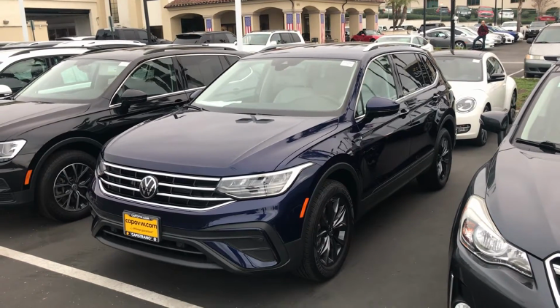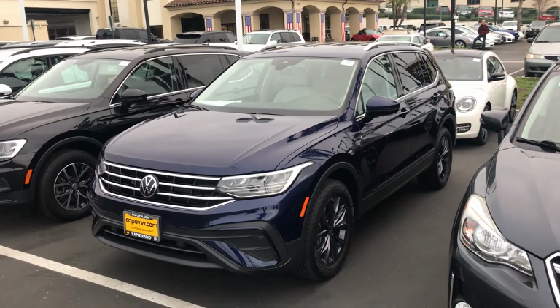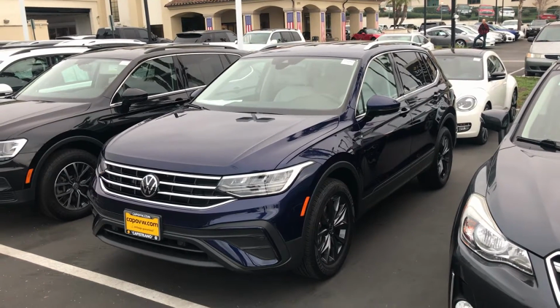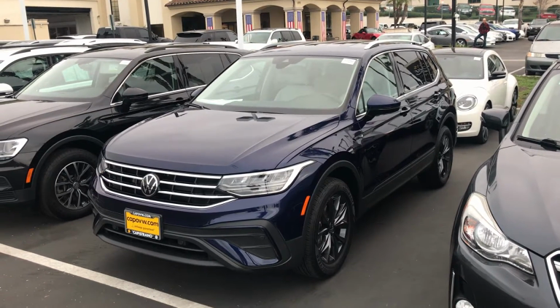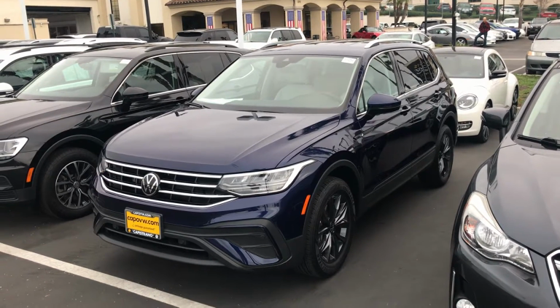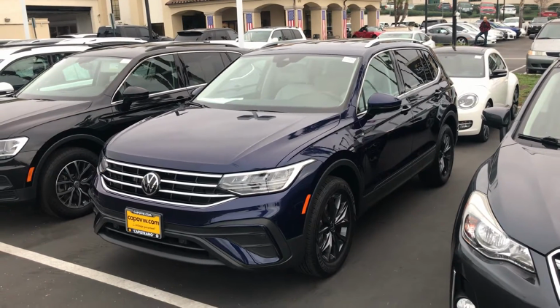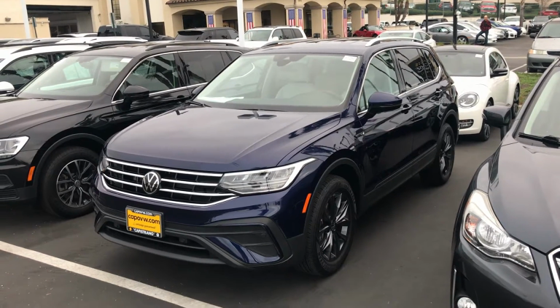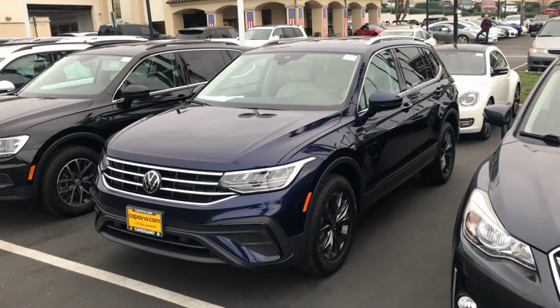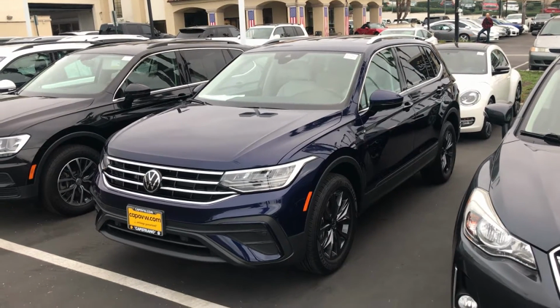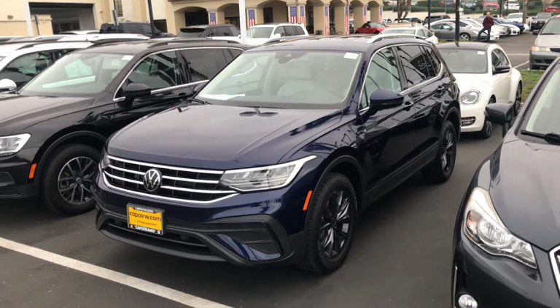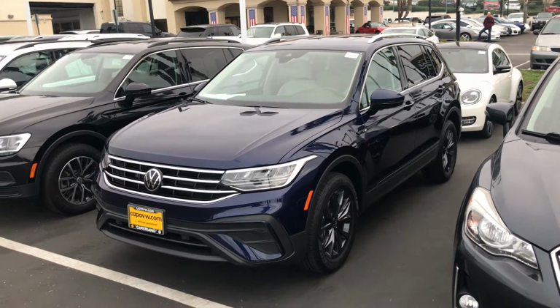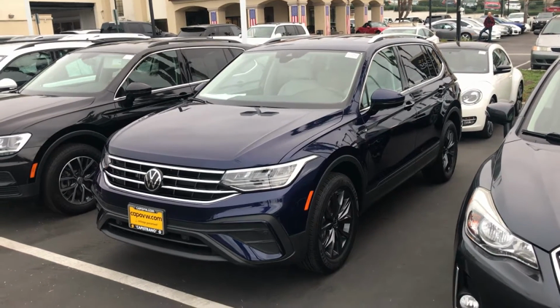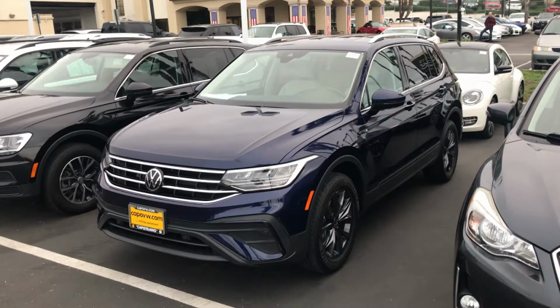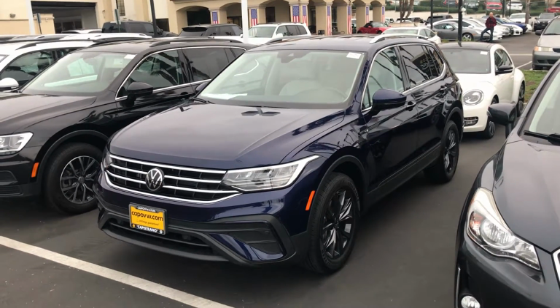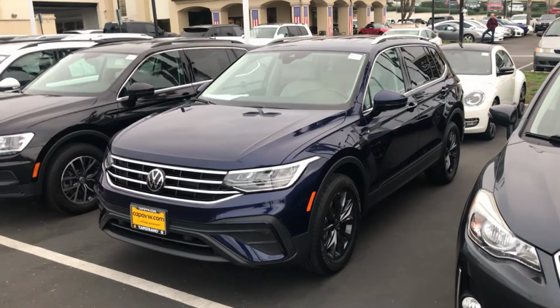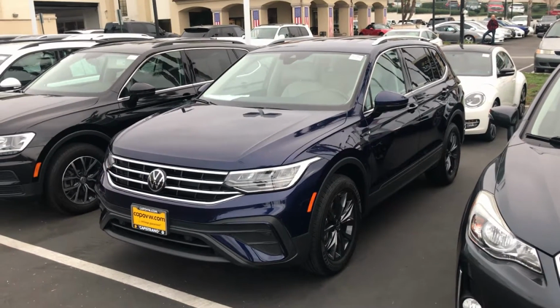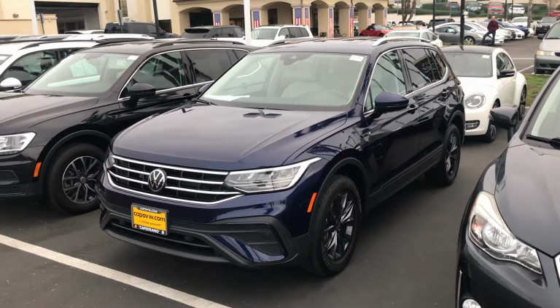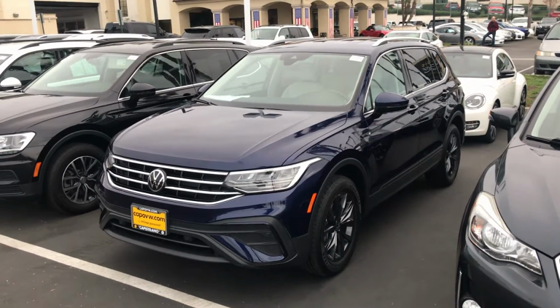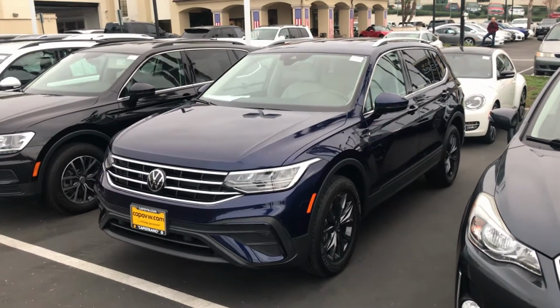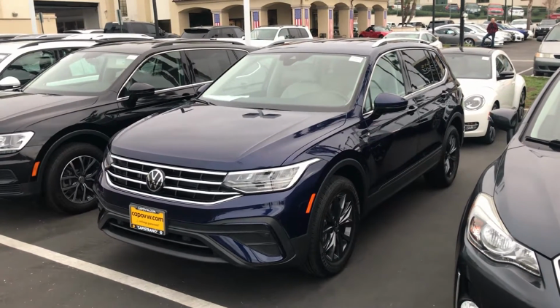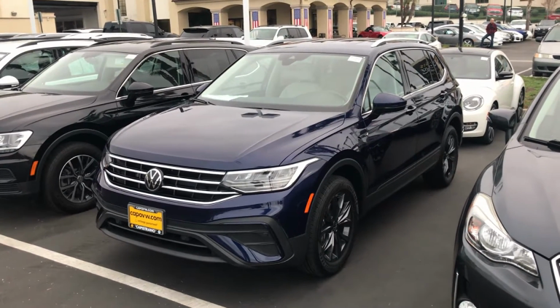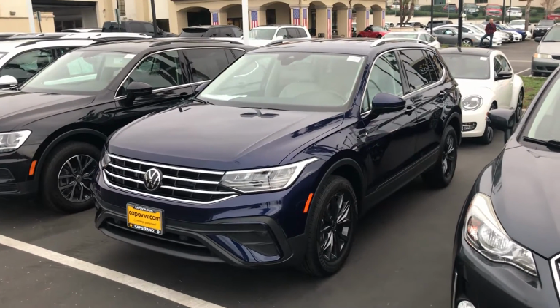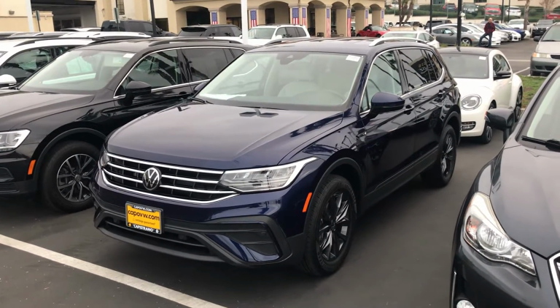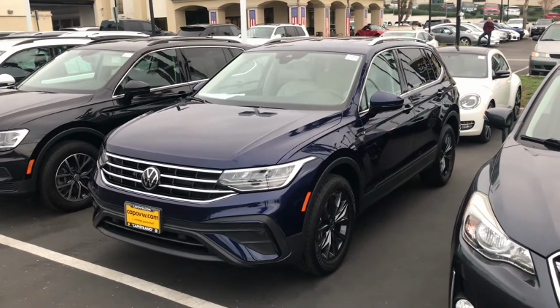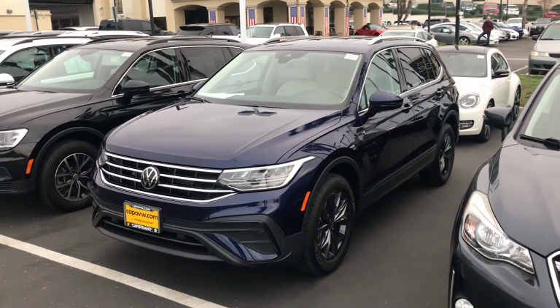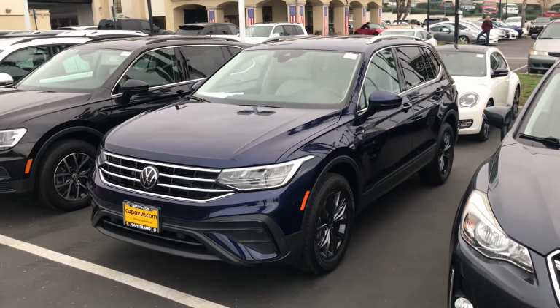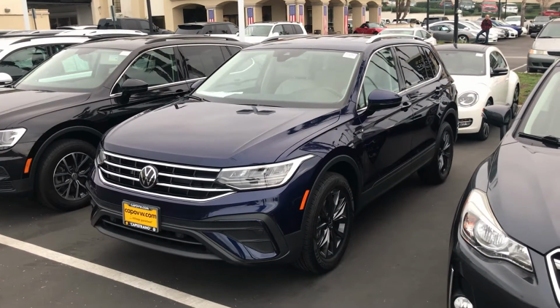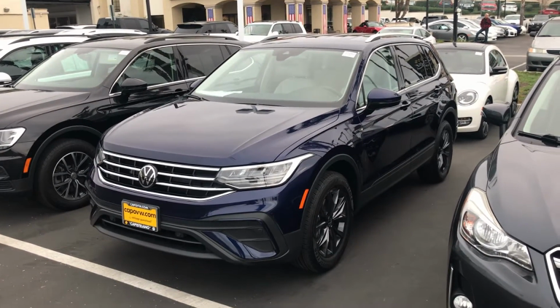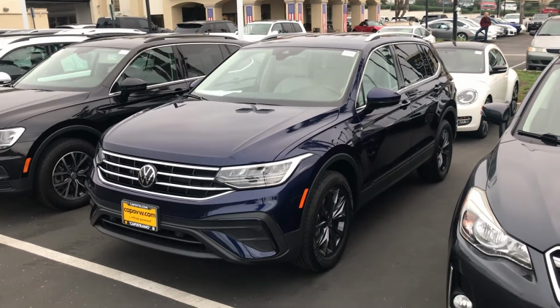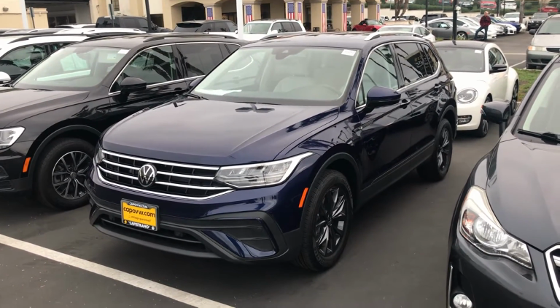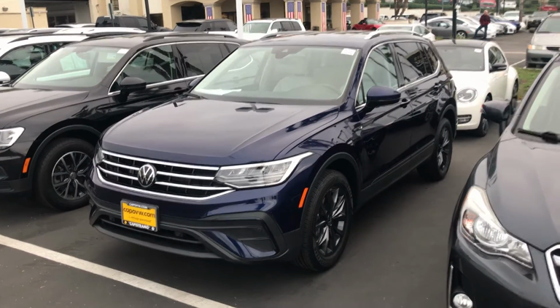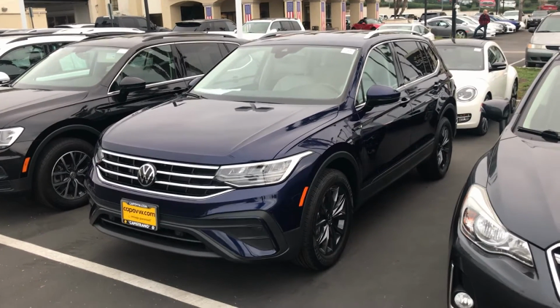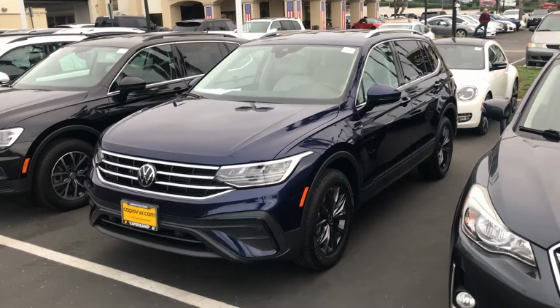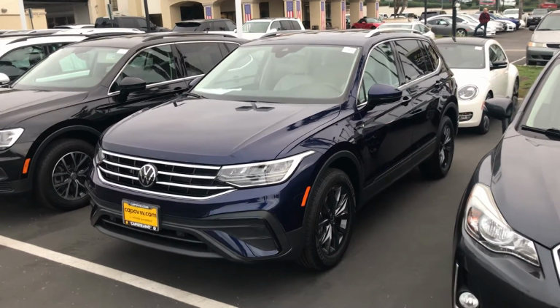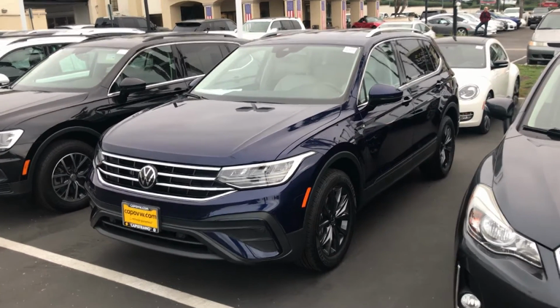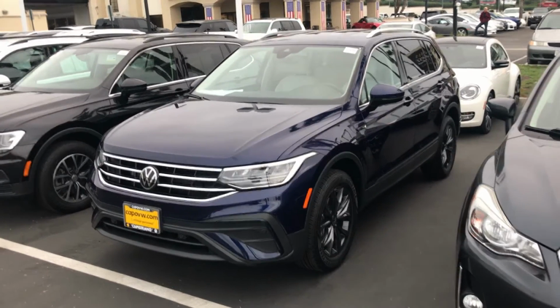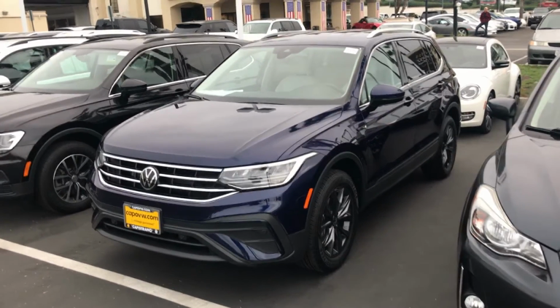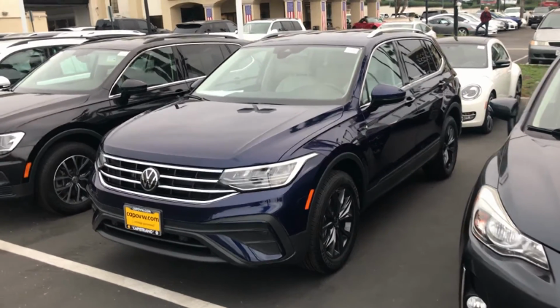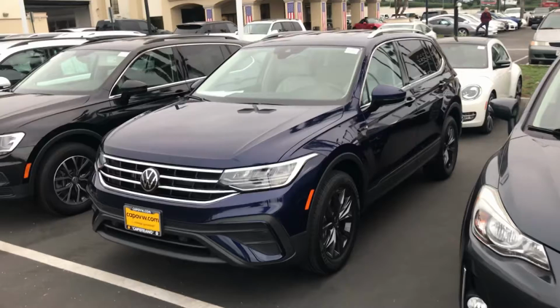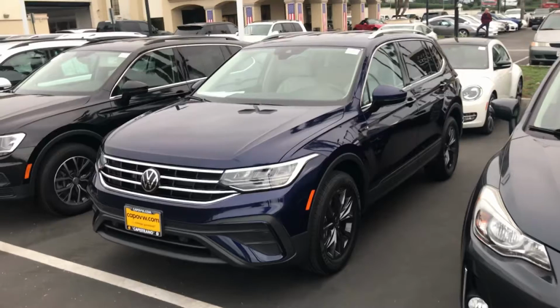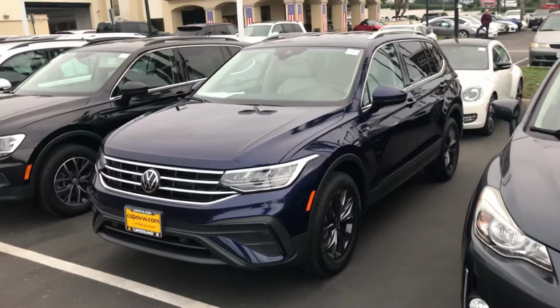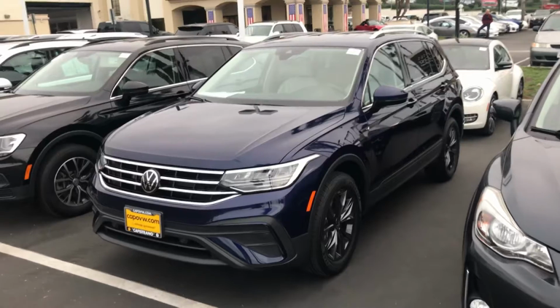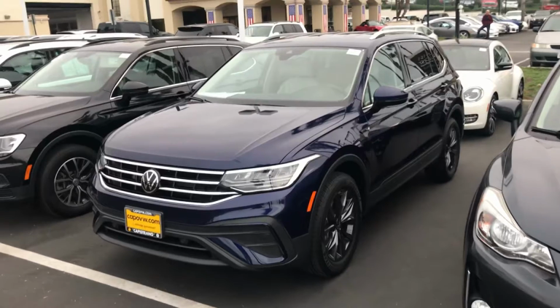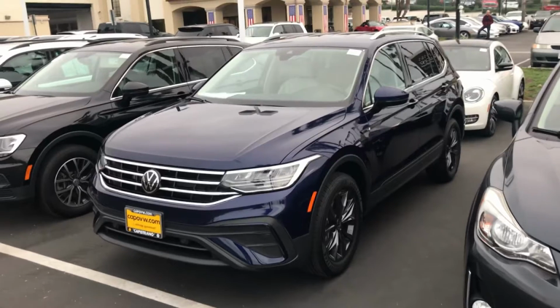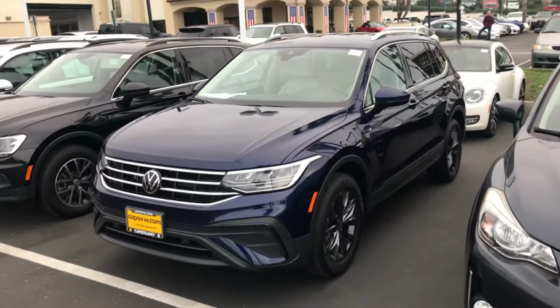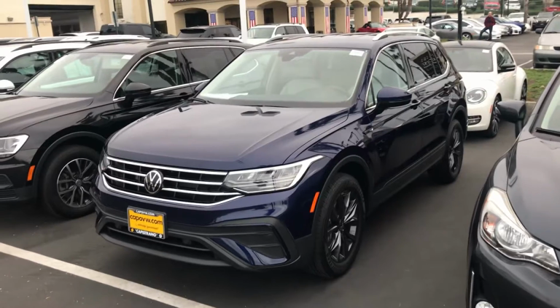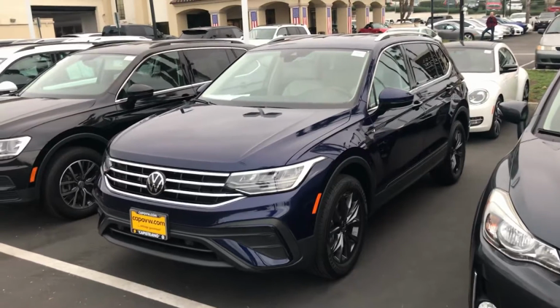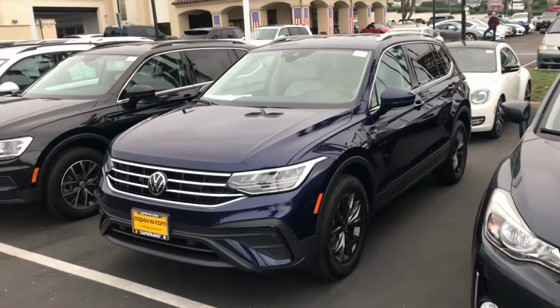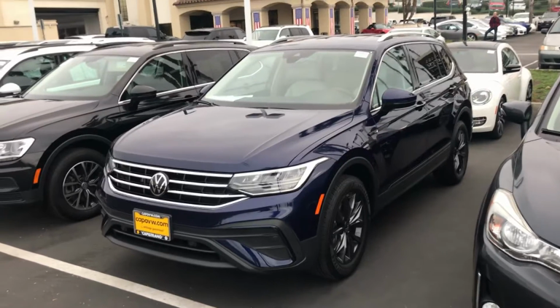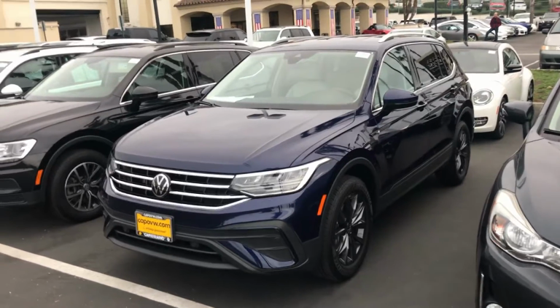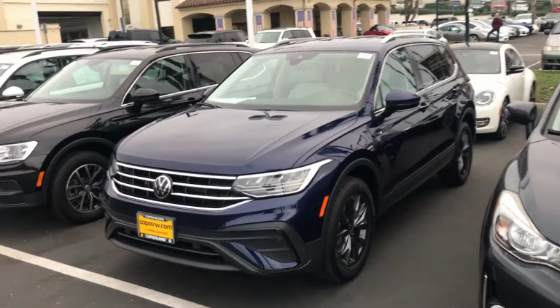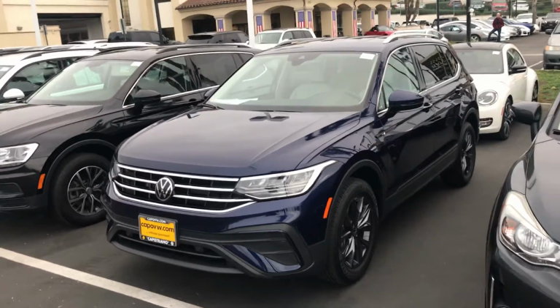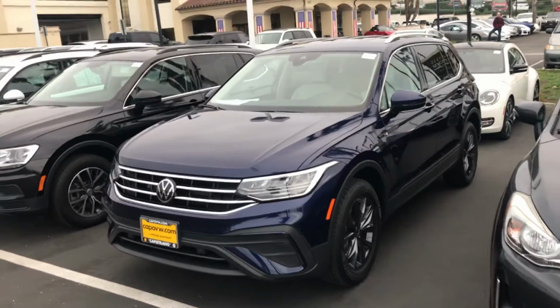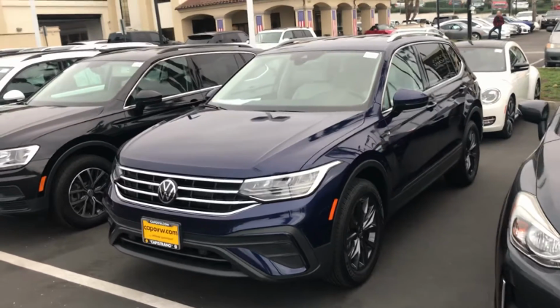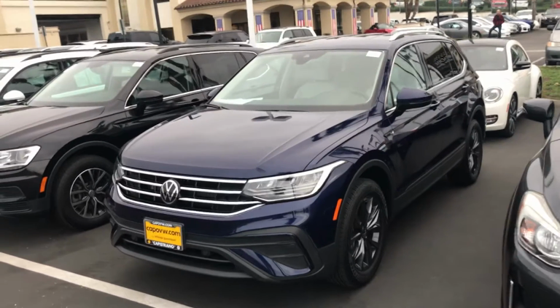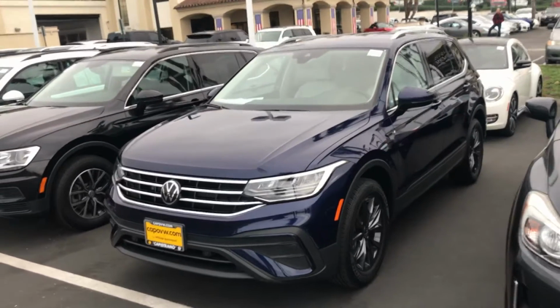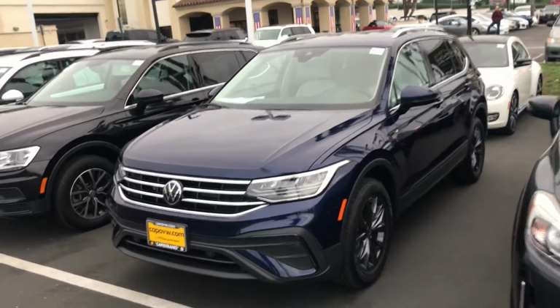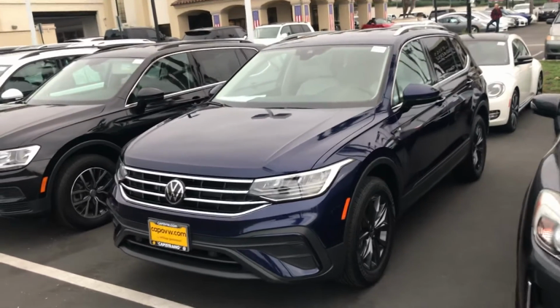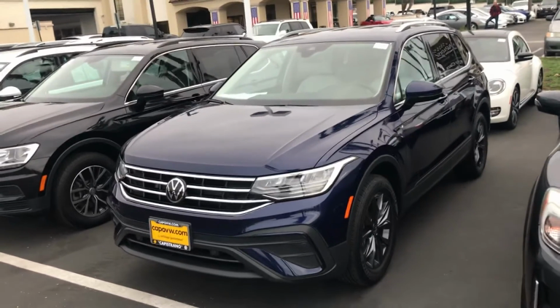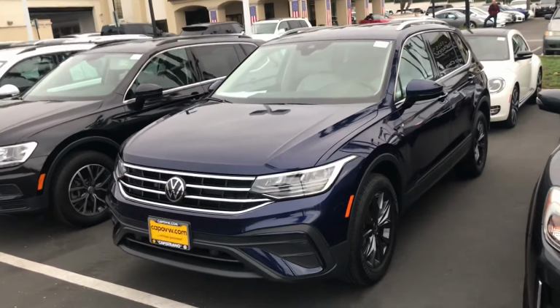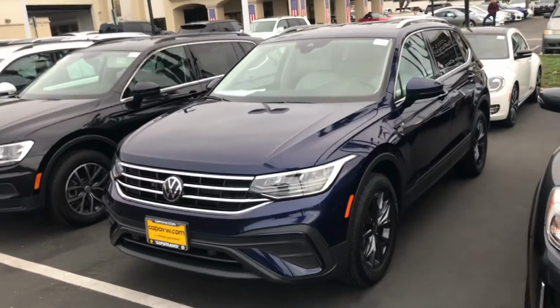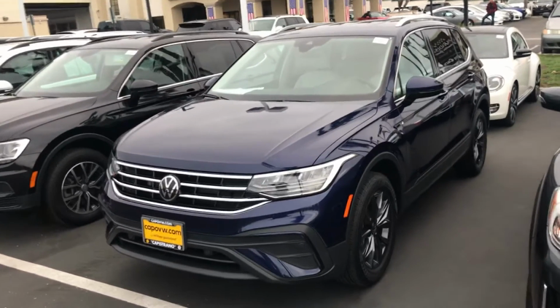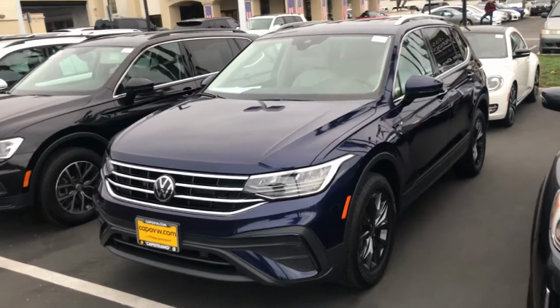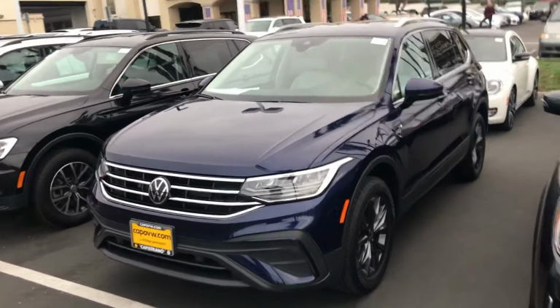Hey, good afternoon, David. Chuck here at Capistrano Volkswagen. I want to give you a look at this Tiguan you inquired about.